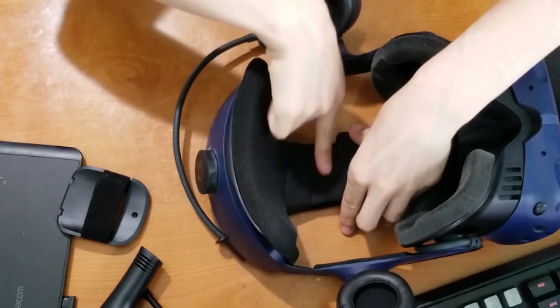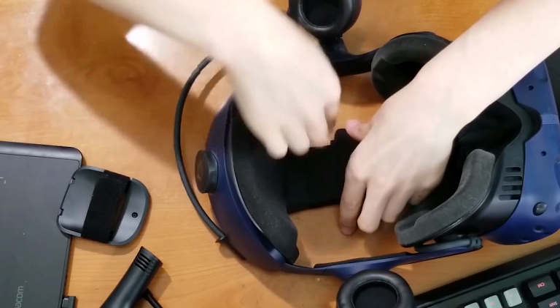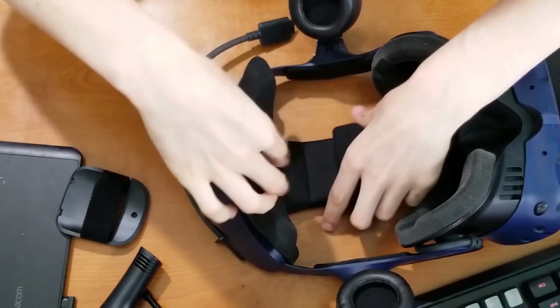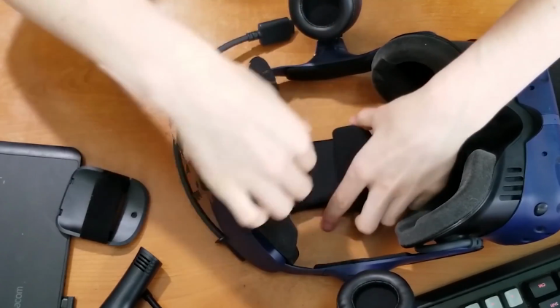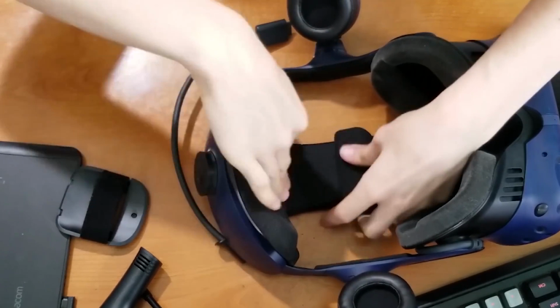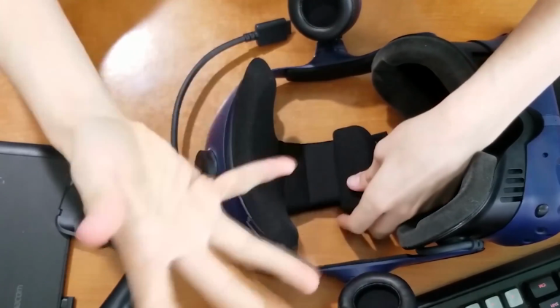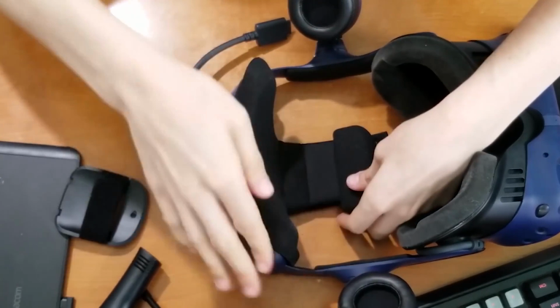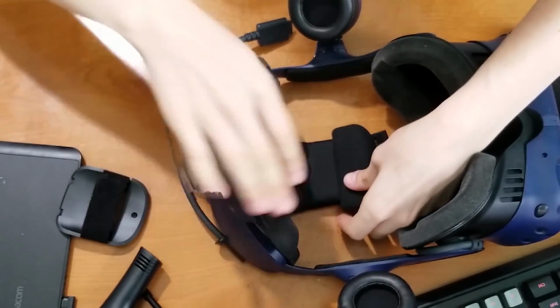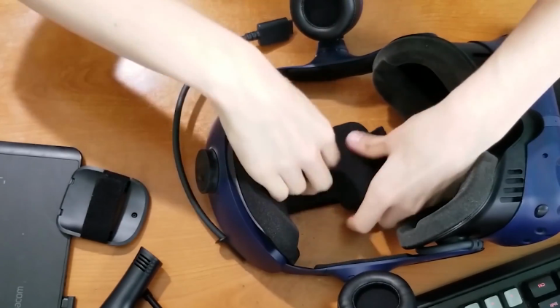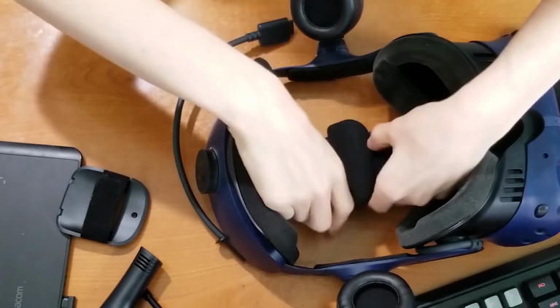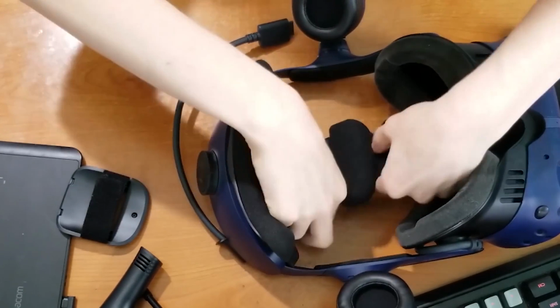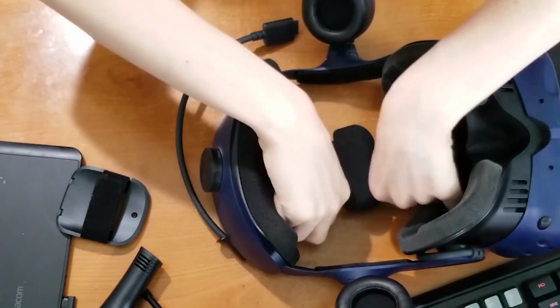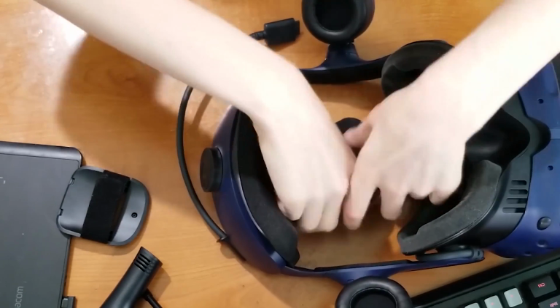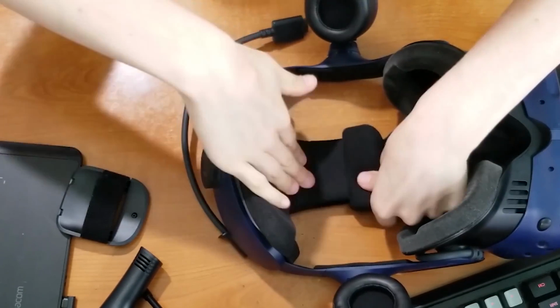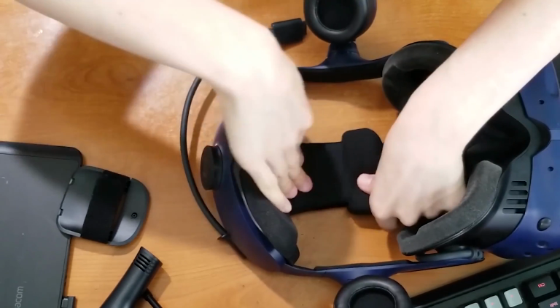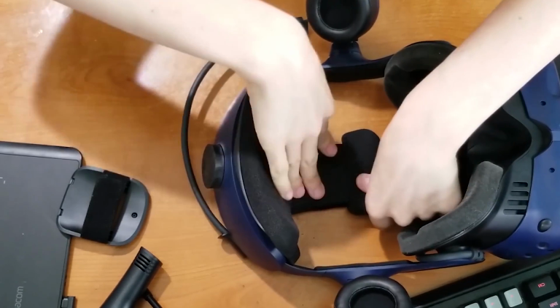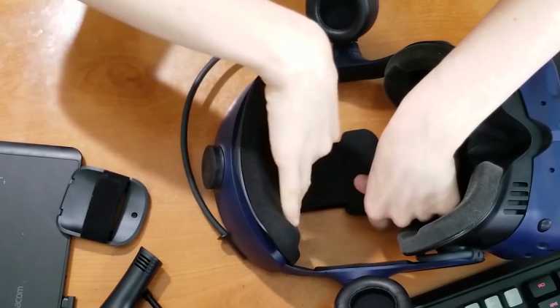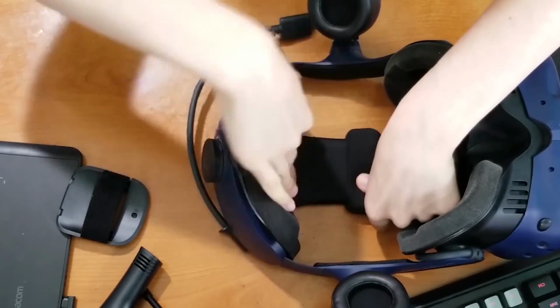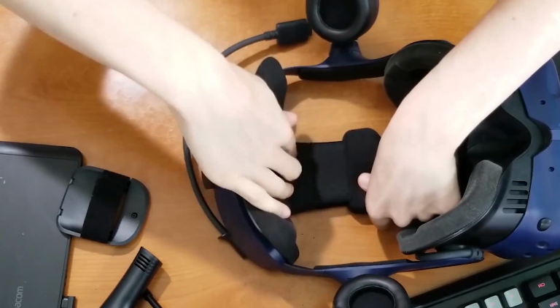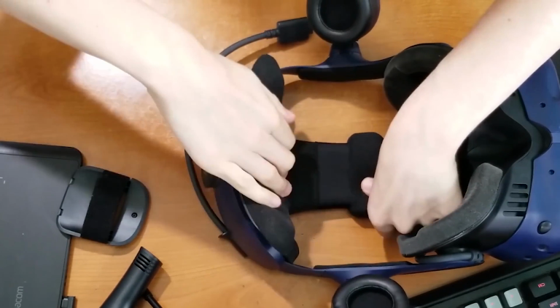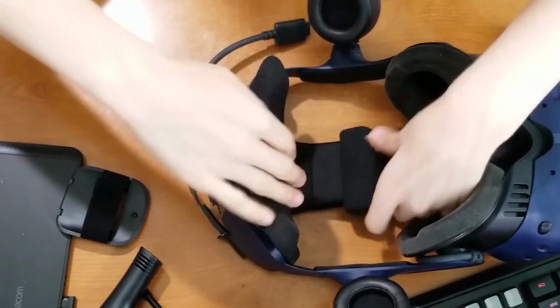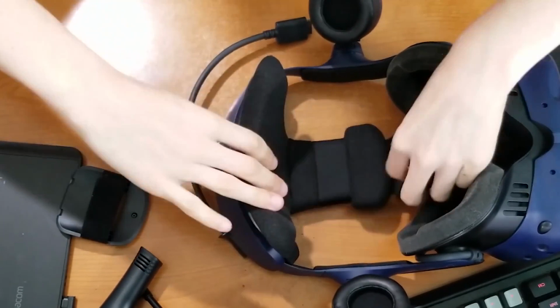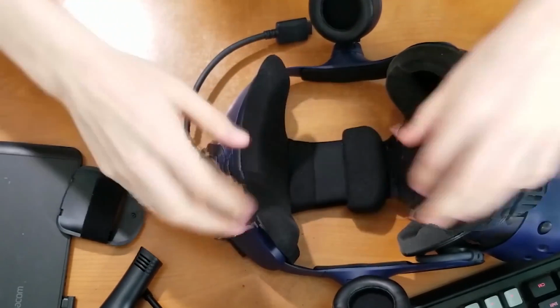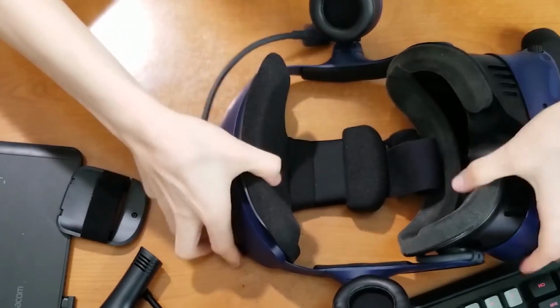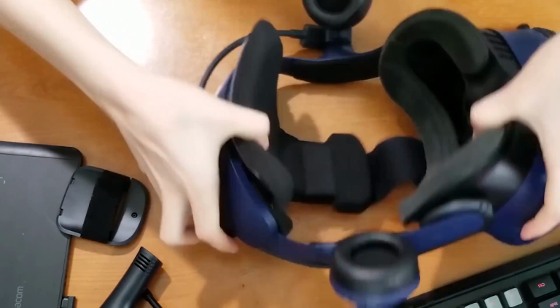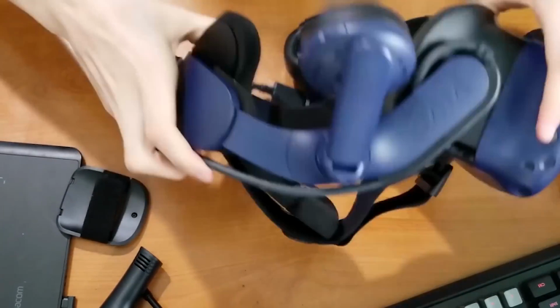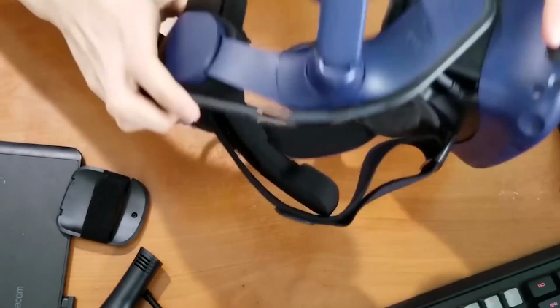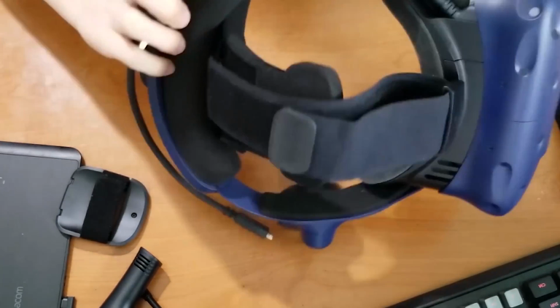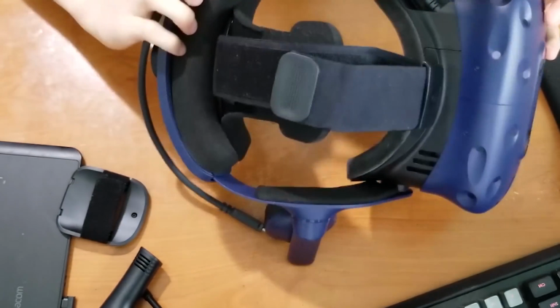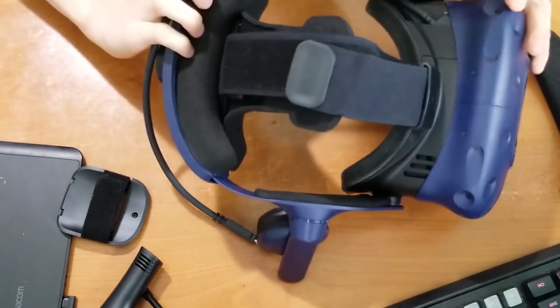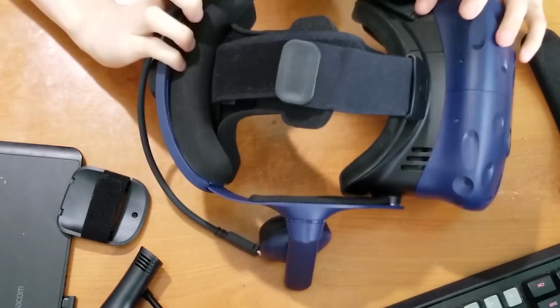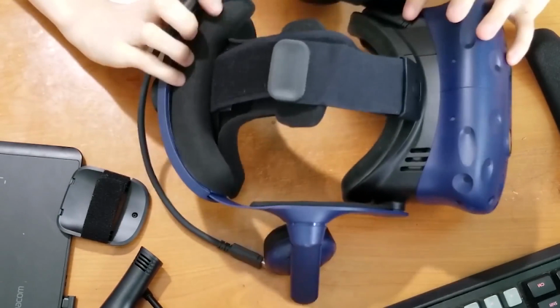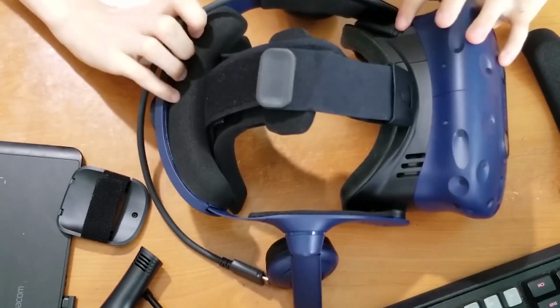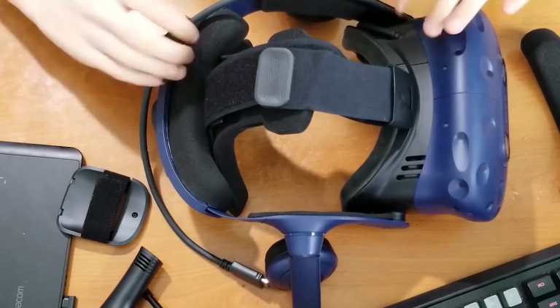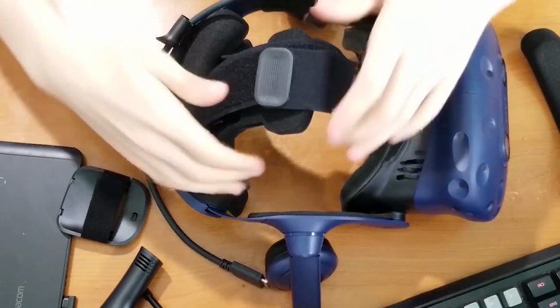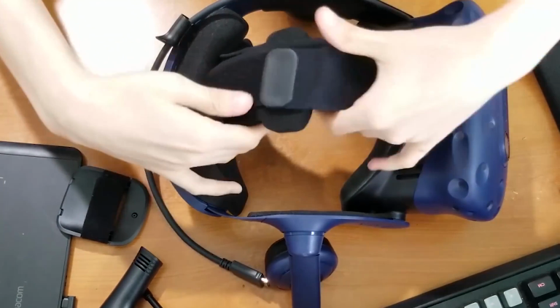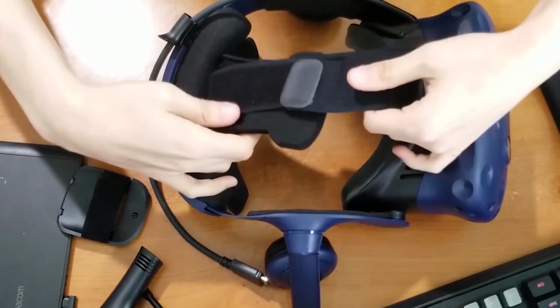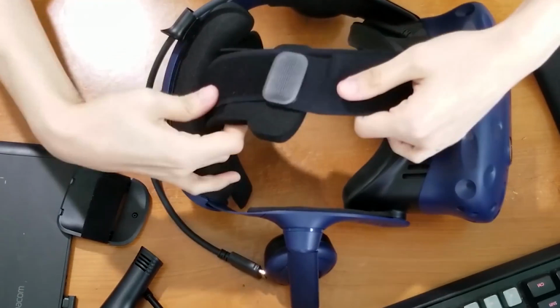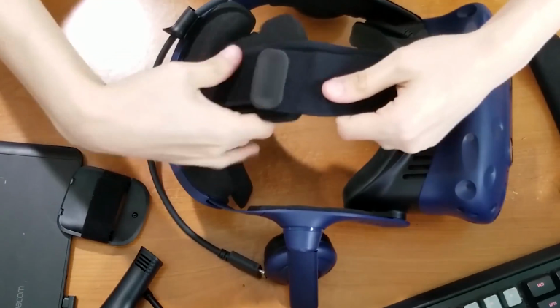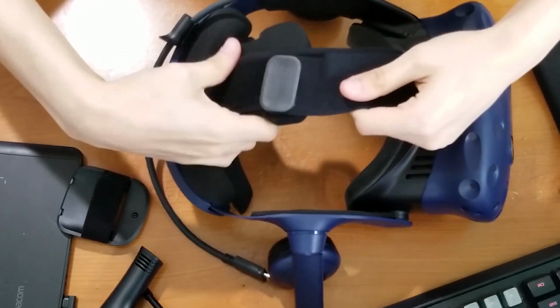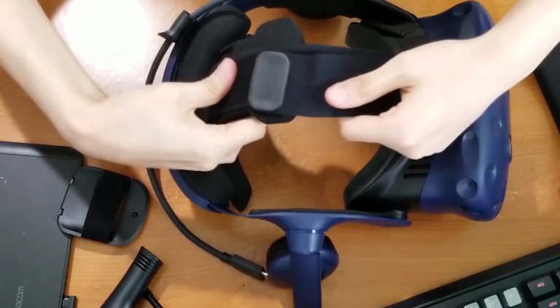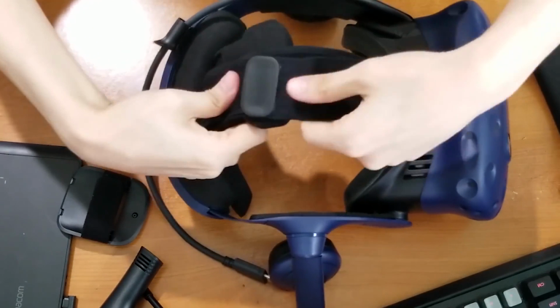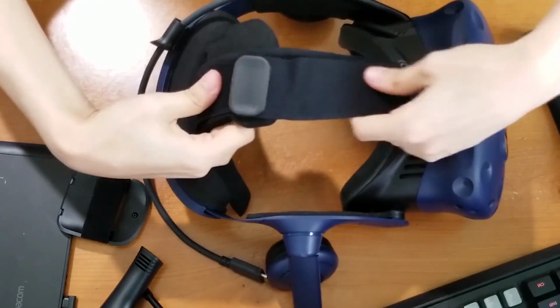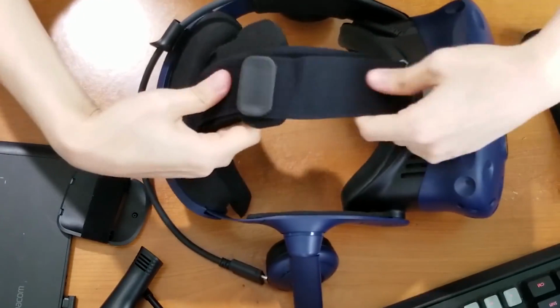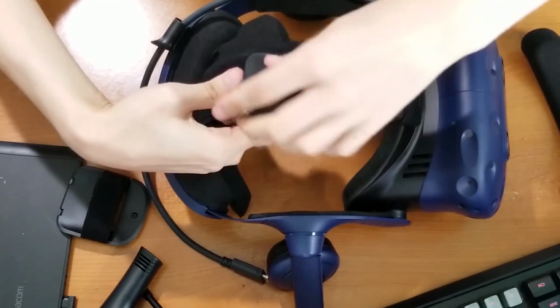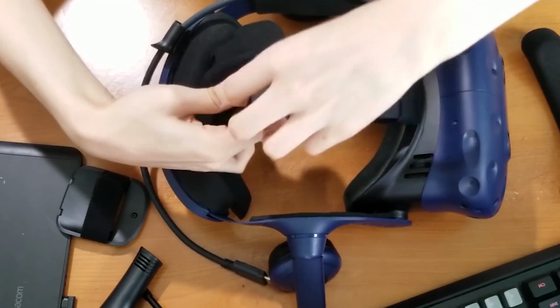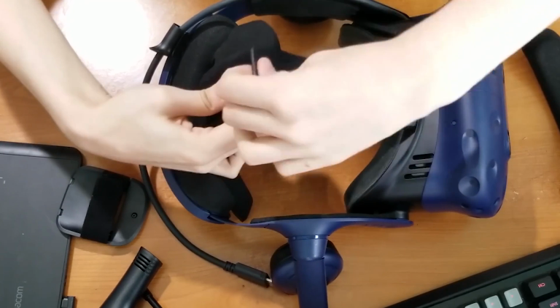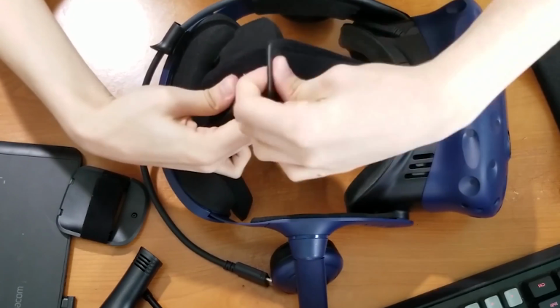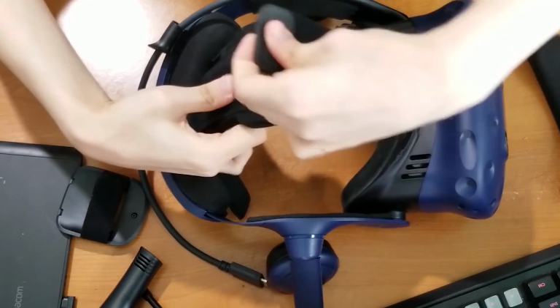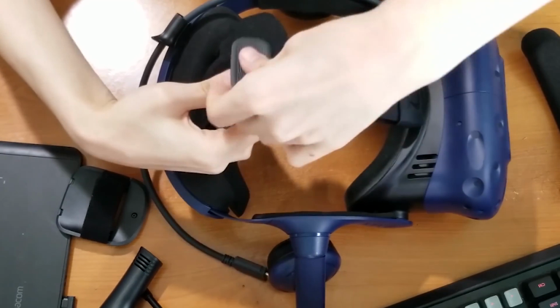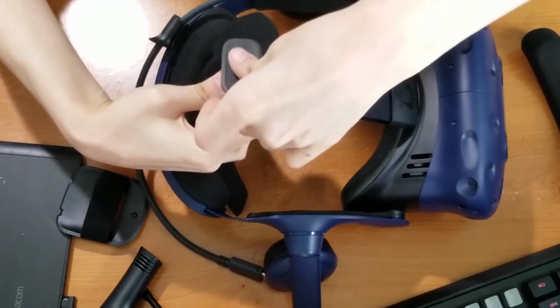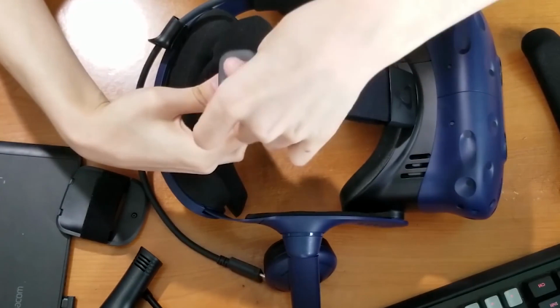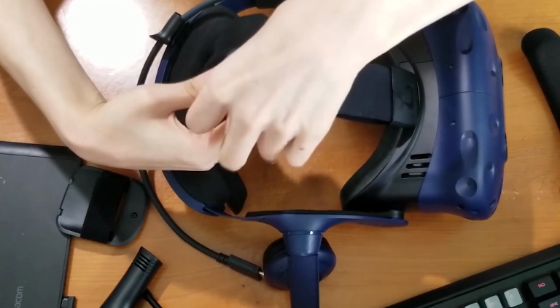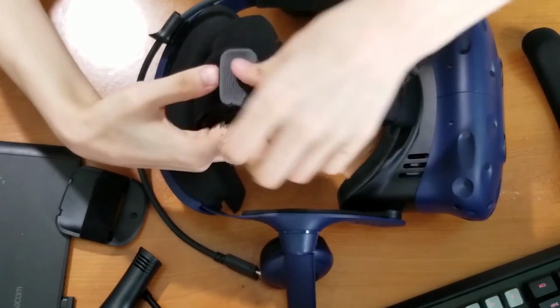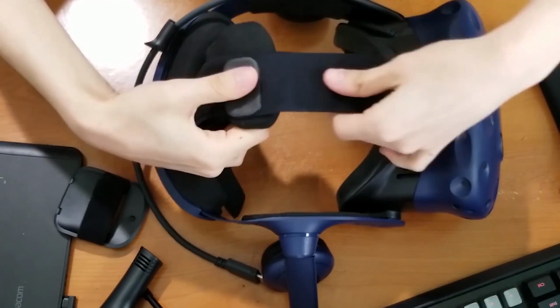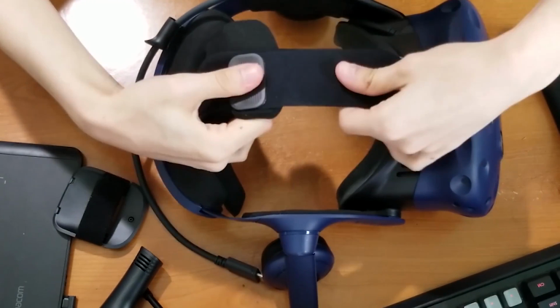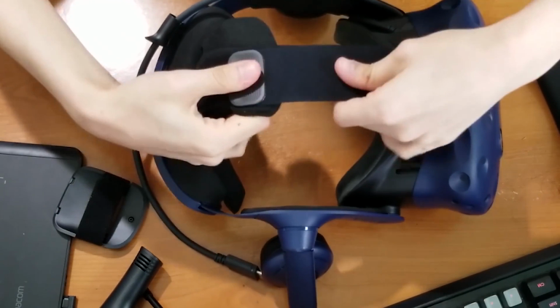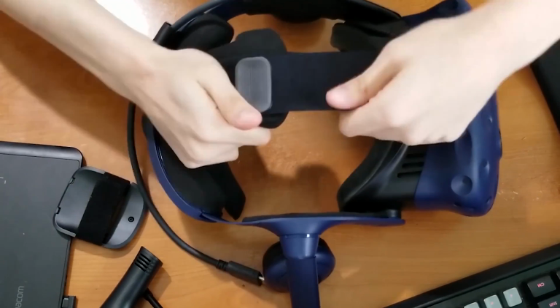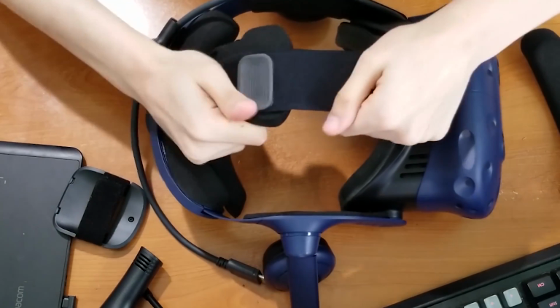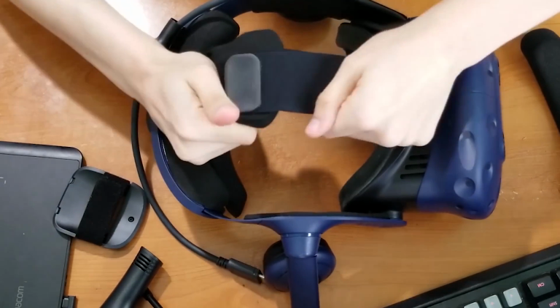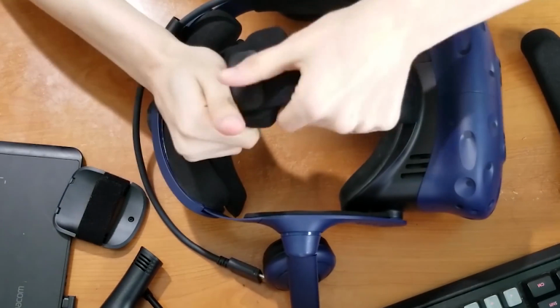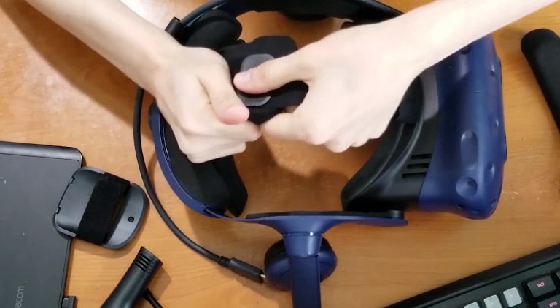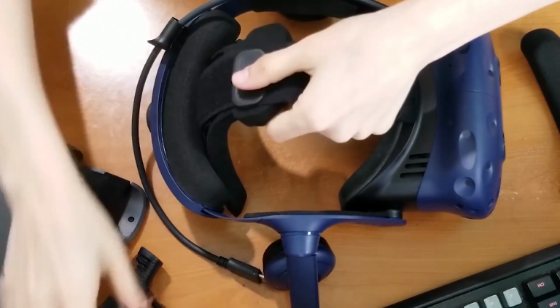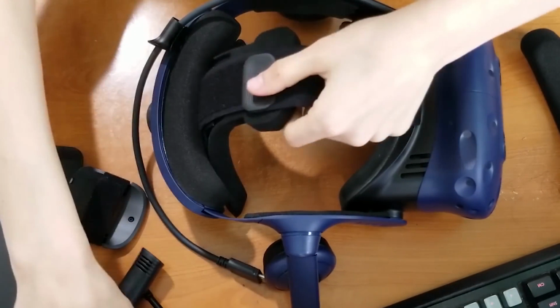Once it is in, you feel that it is correctly lined up and it is to your satisfaction.